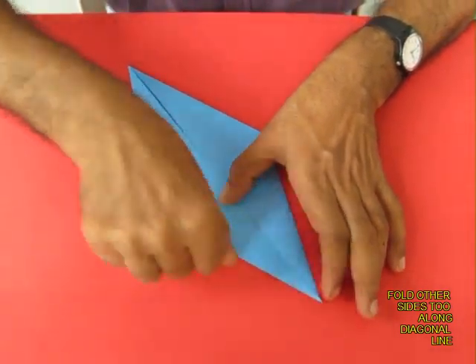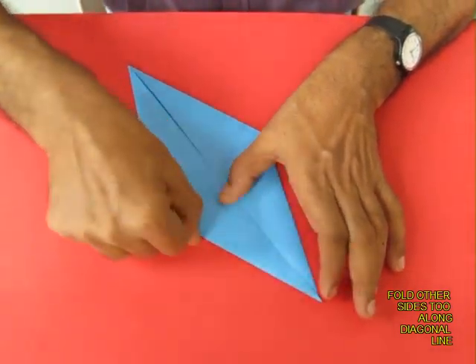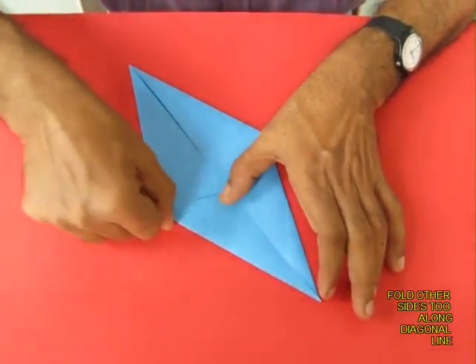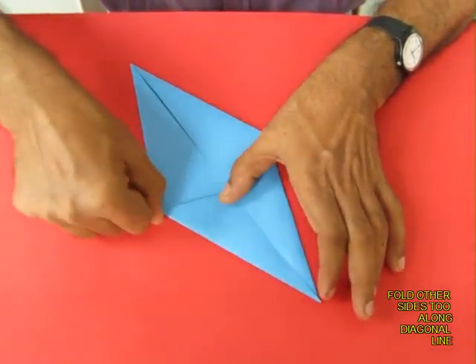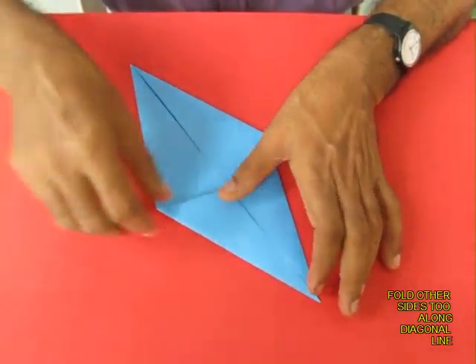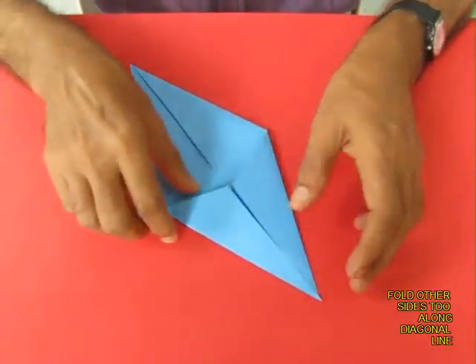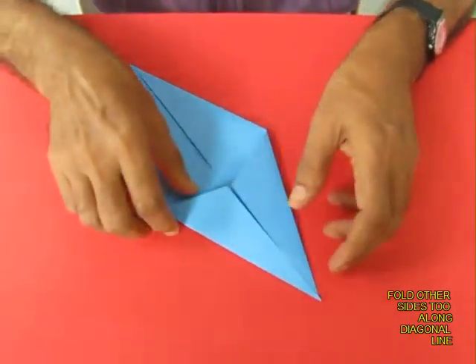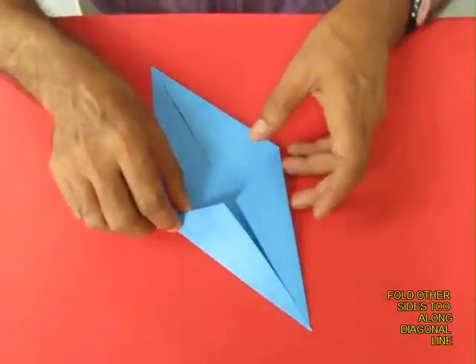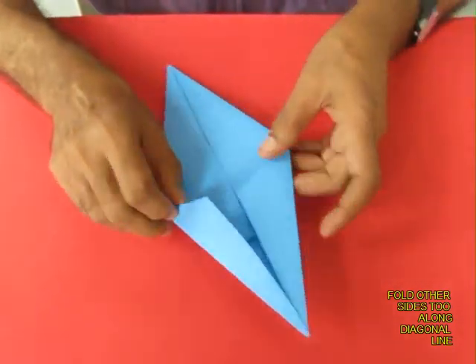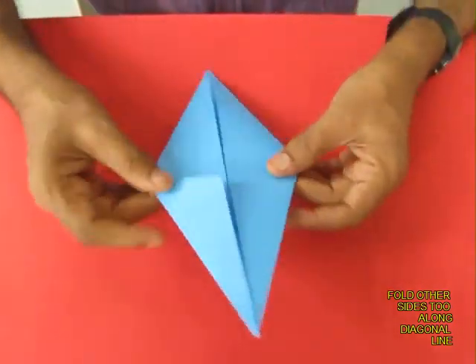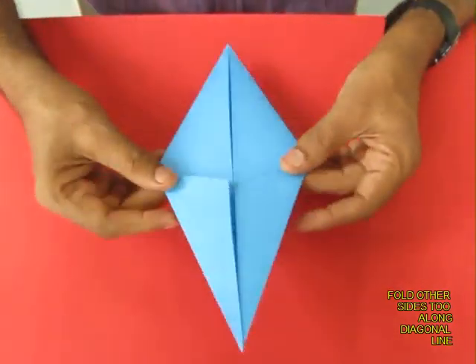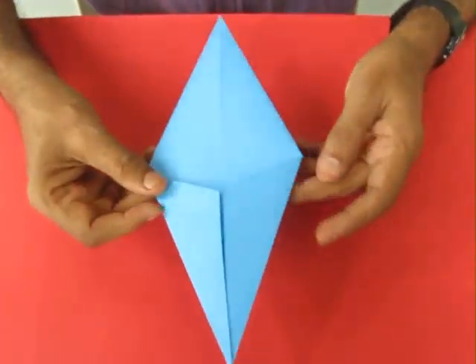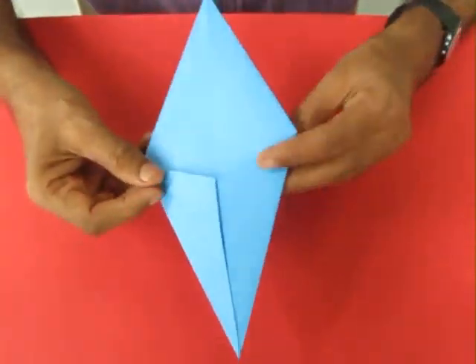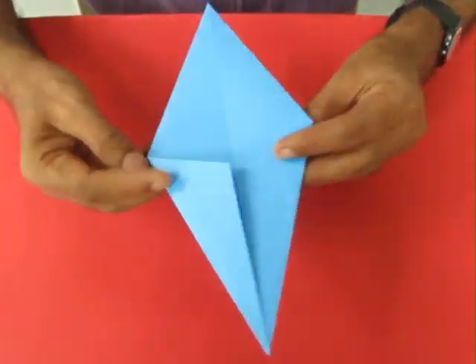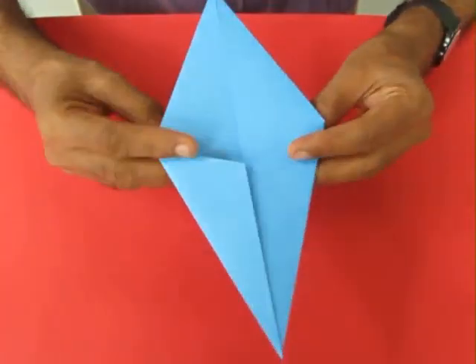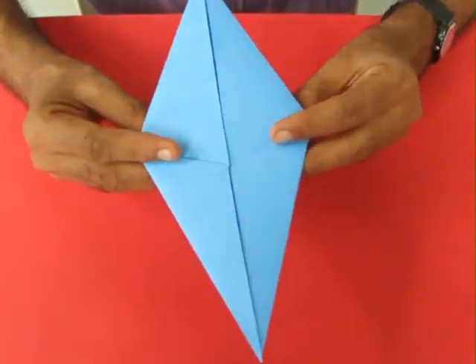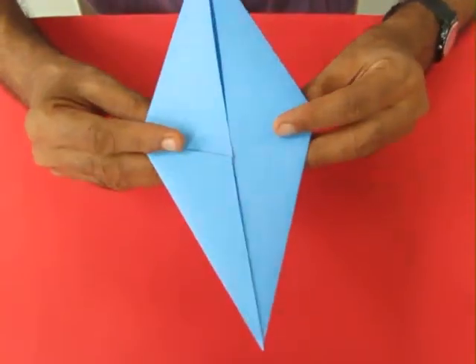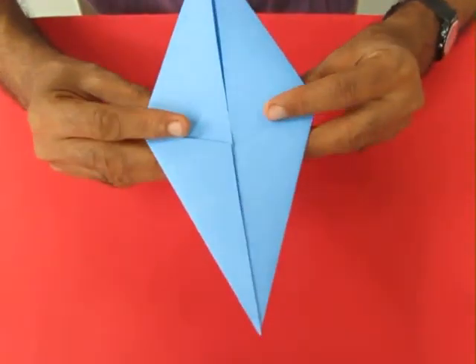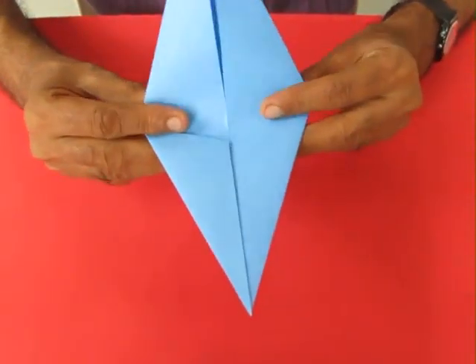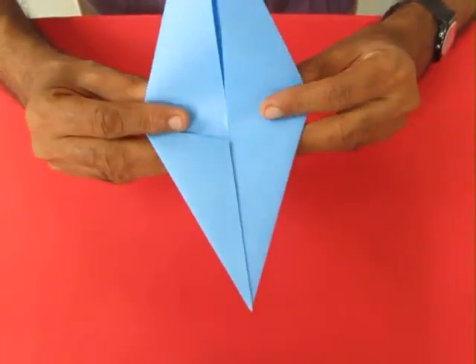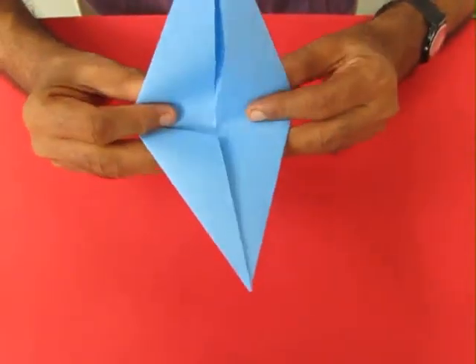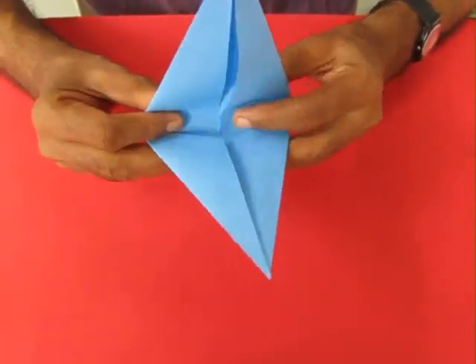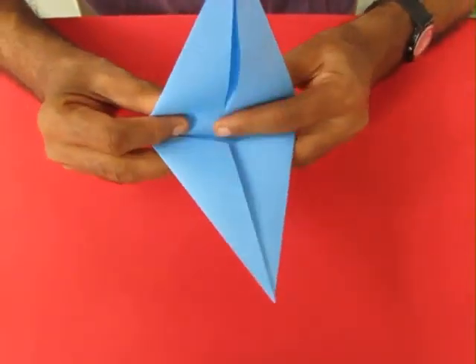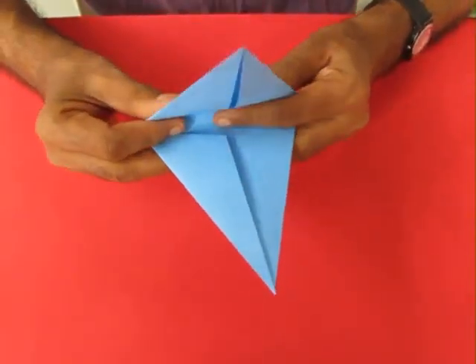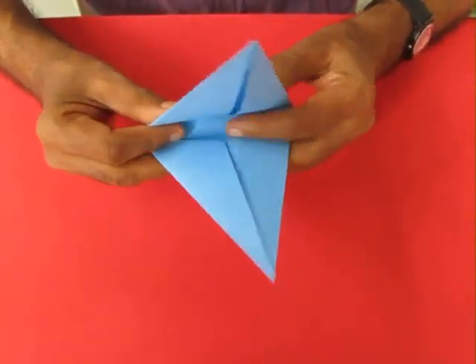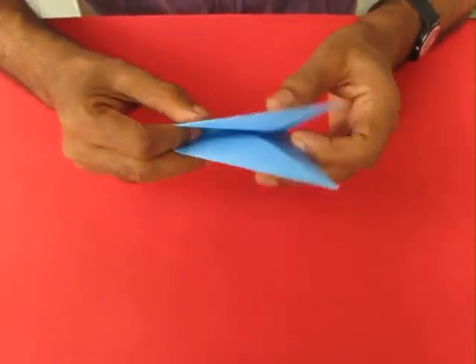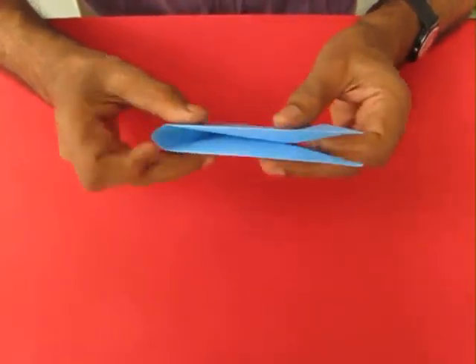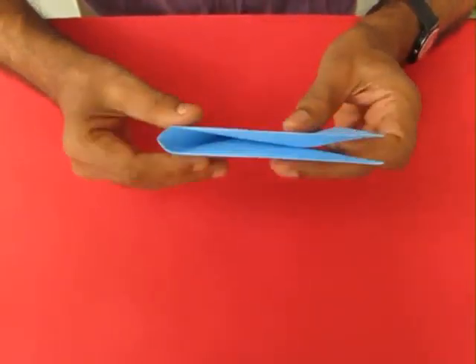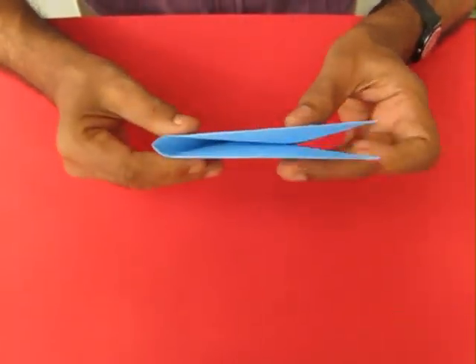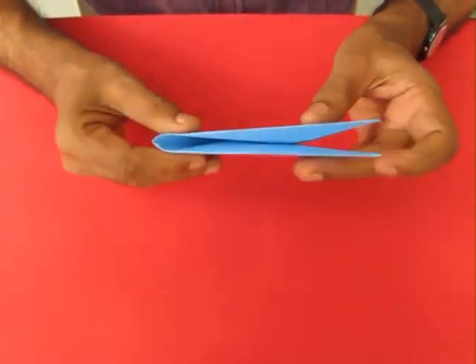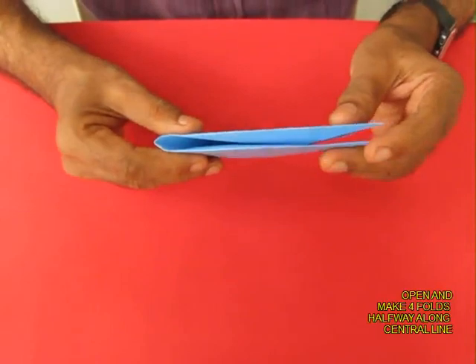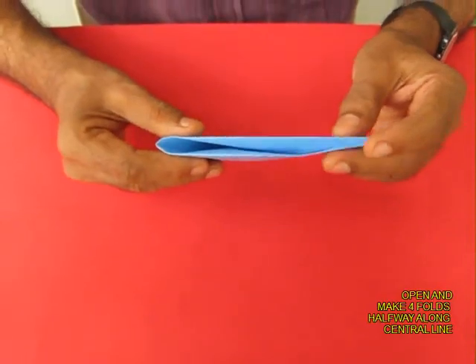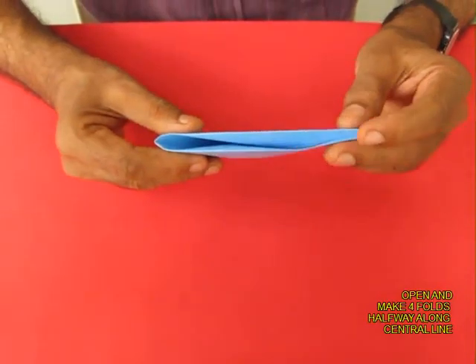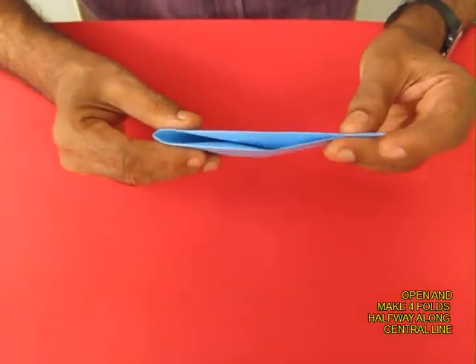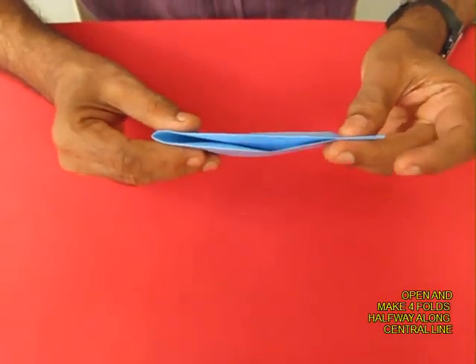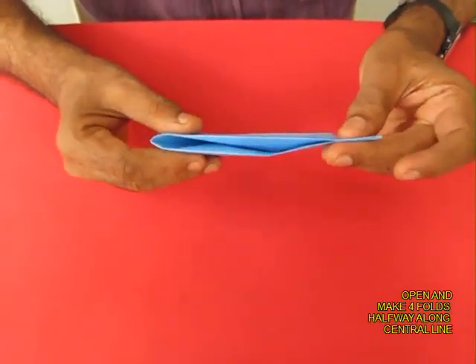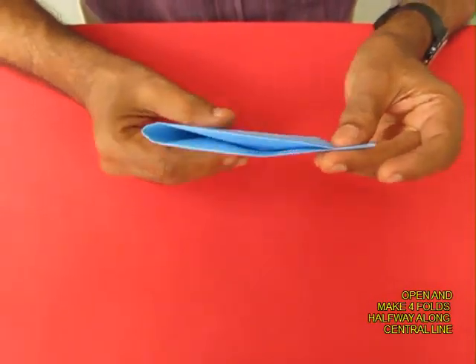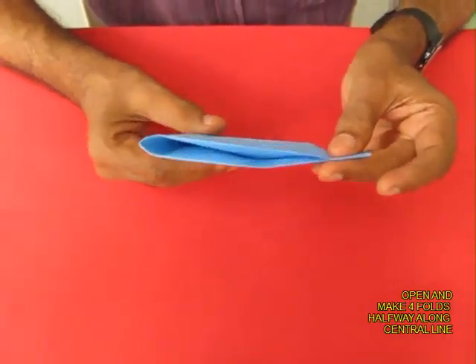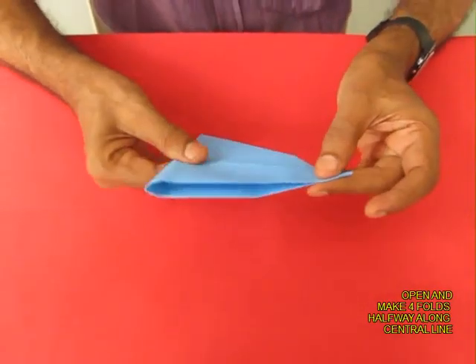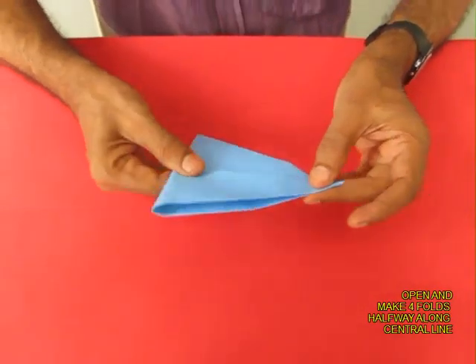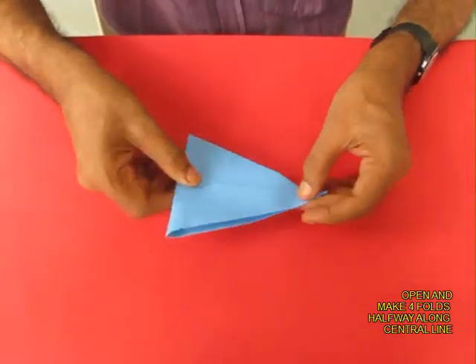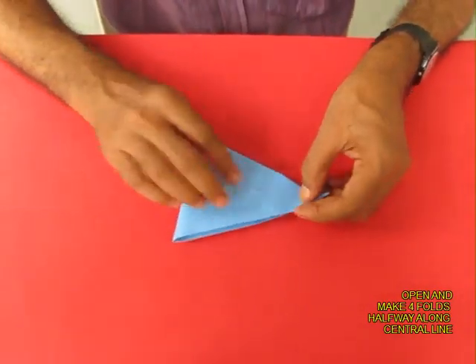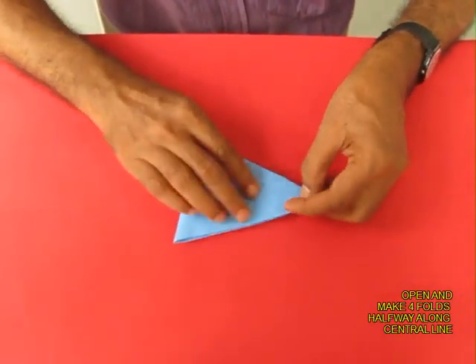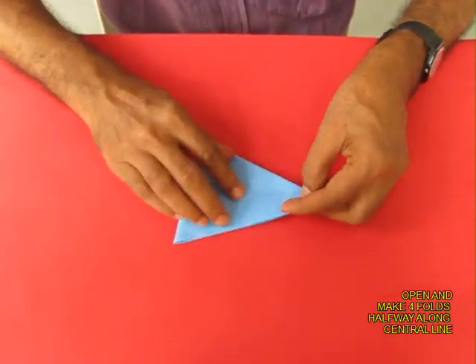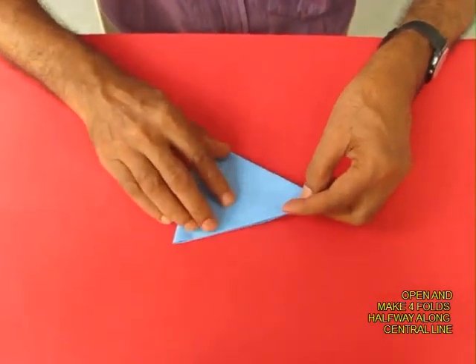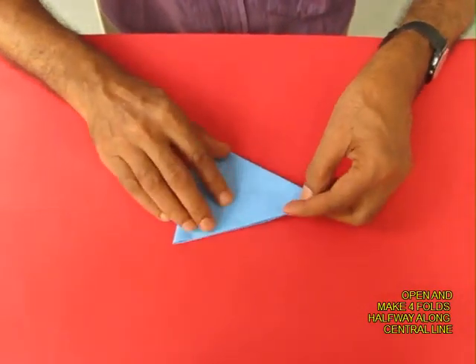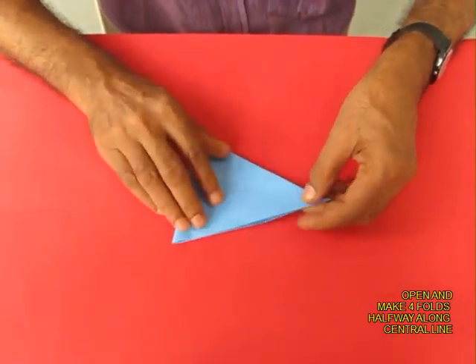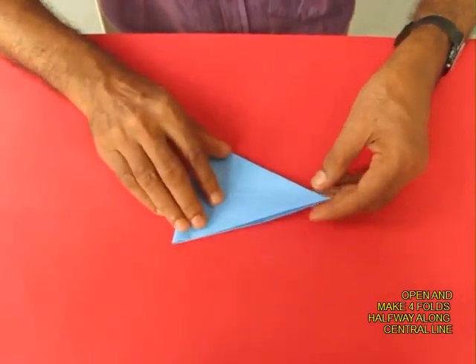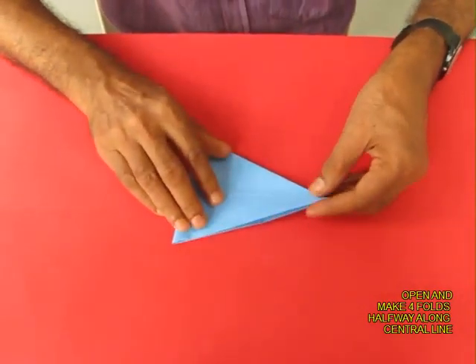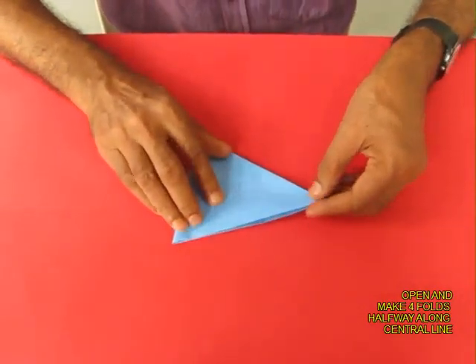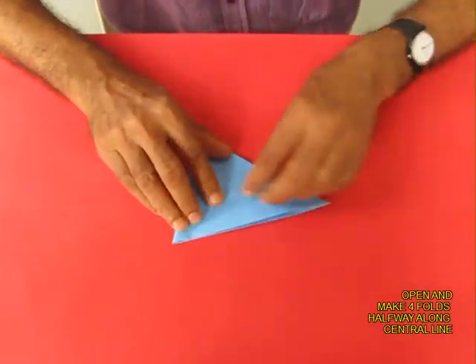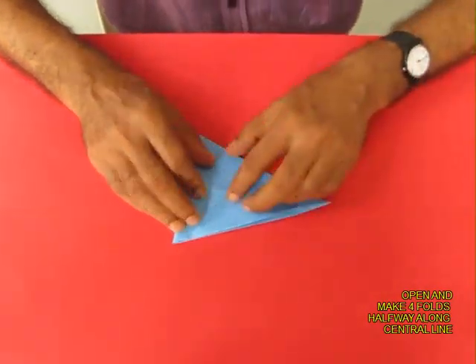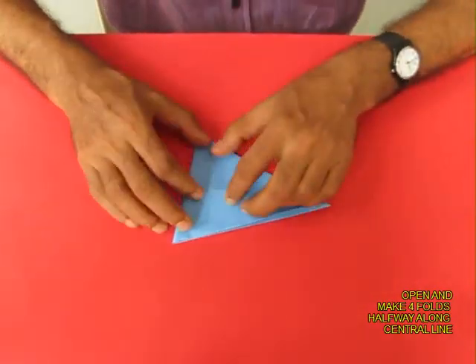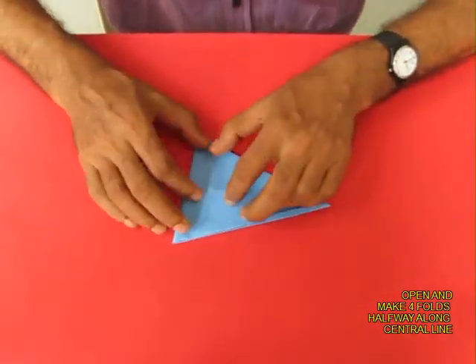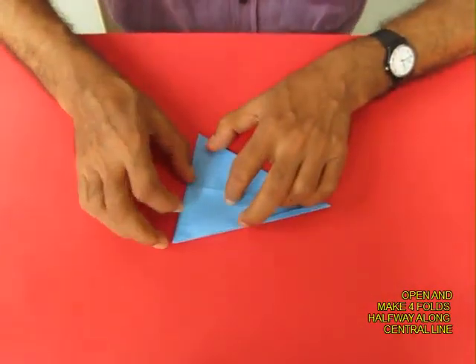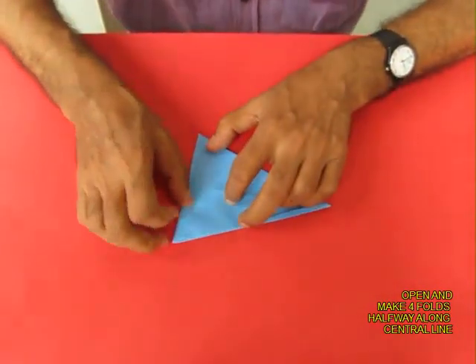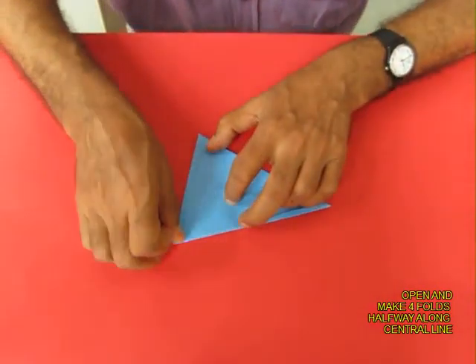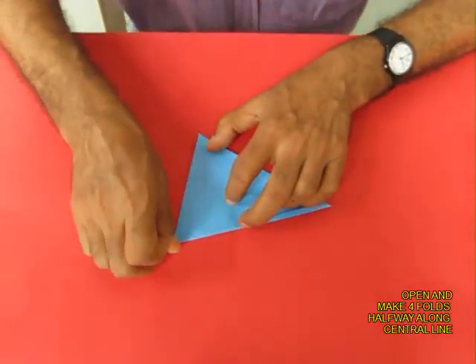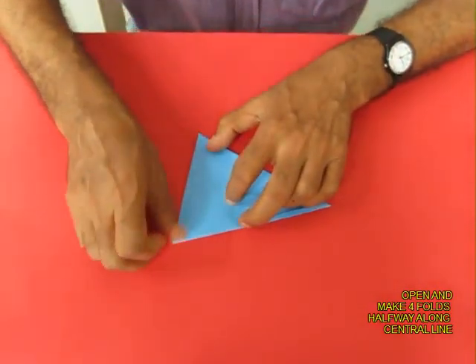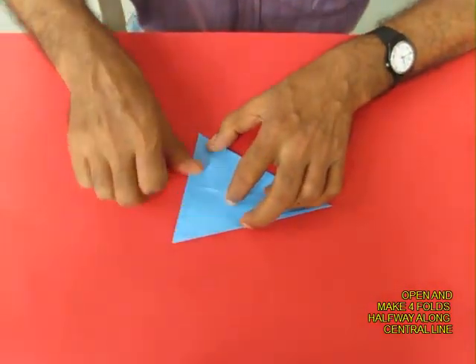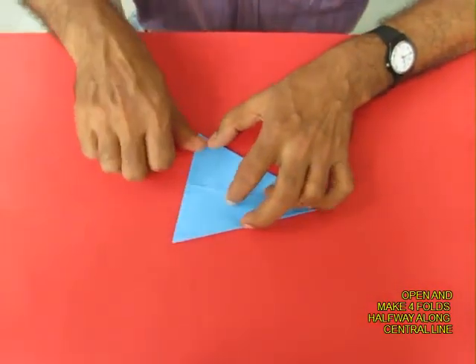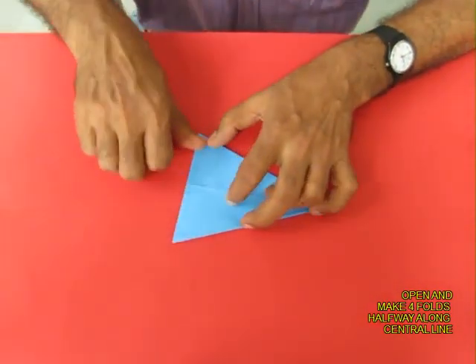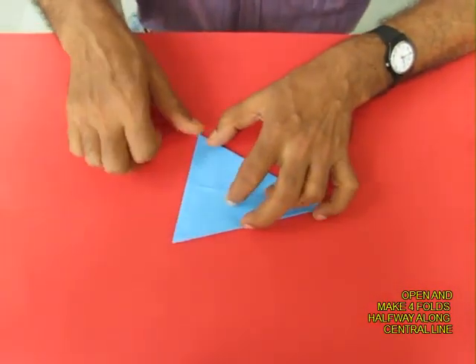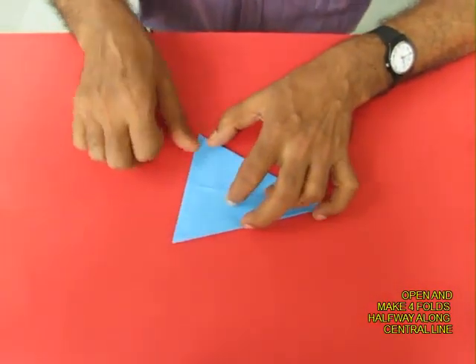All four sides are equal and no angles are right angles. Now fold the model into half so you get two triangles.